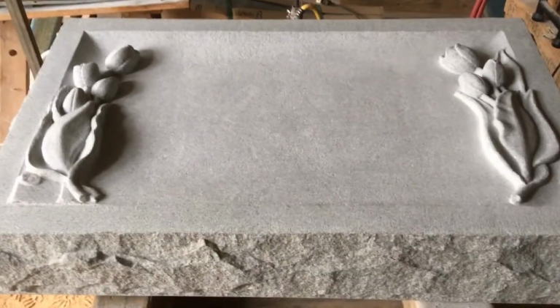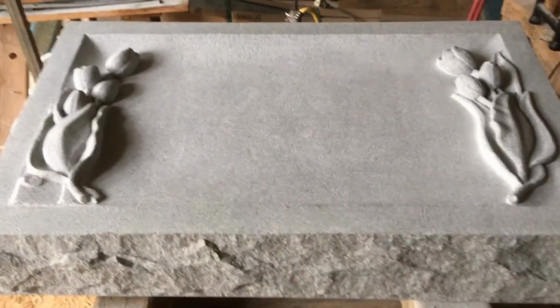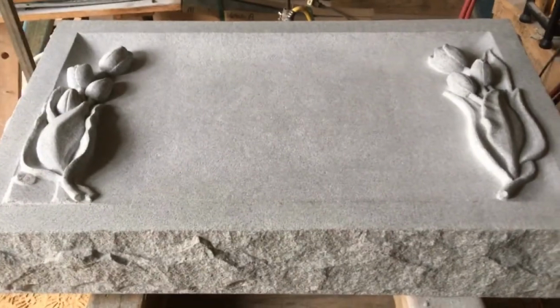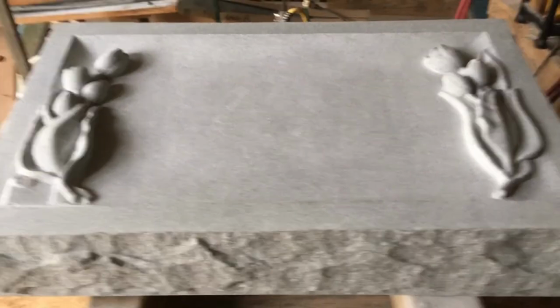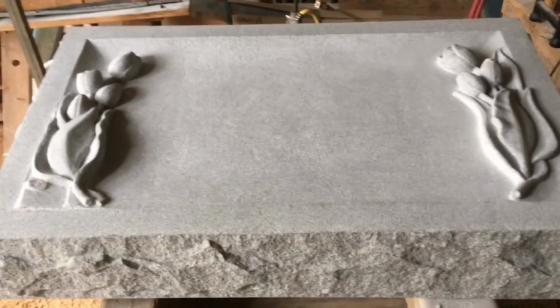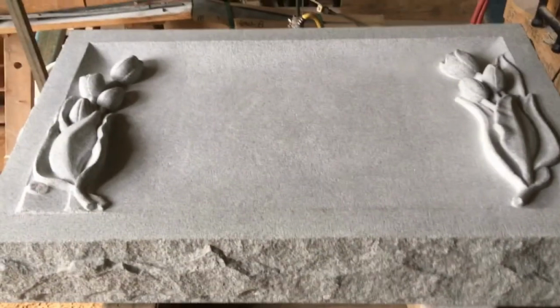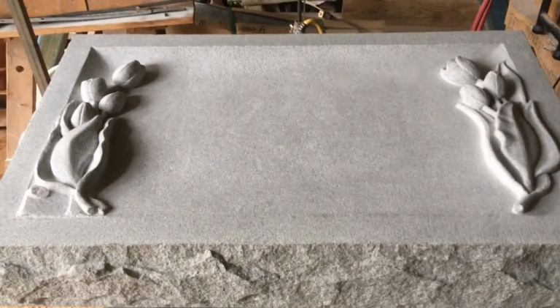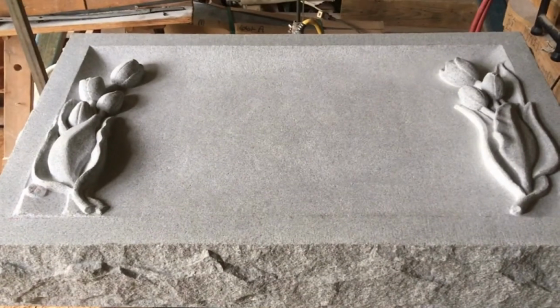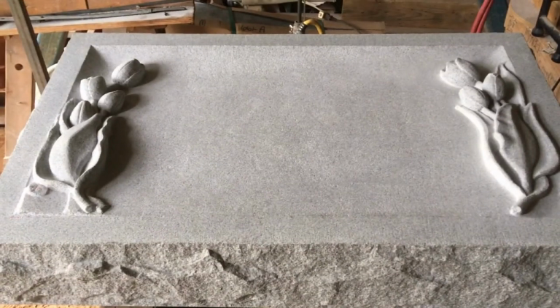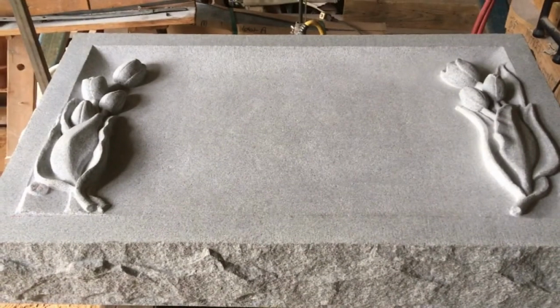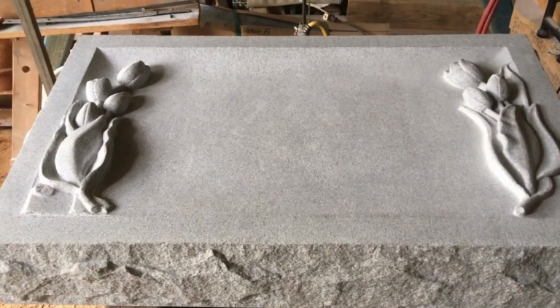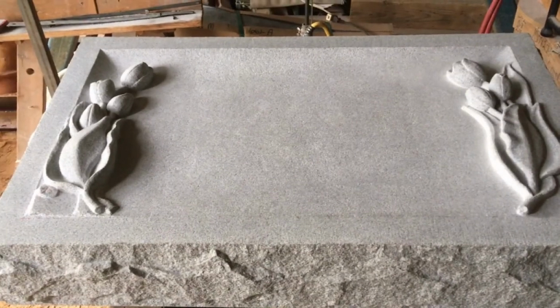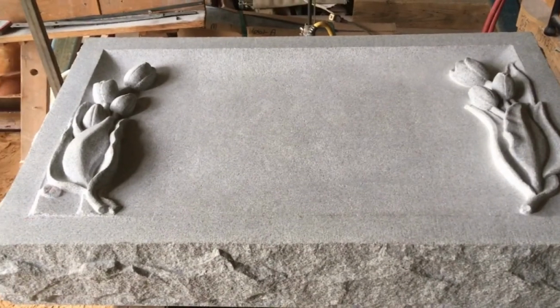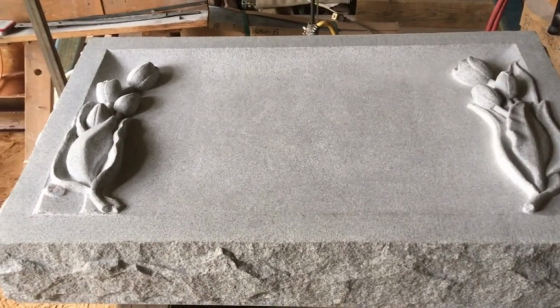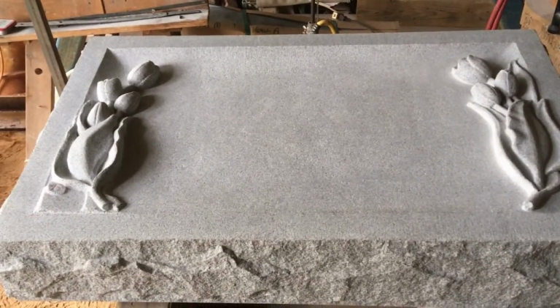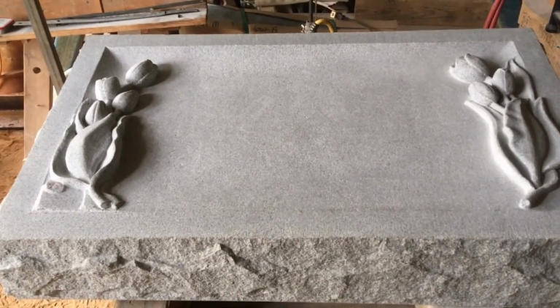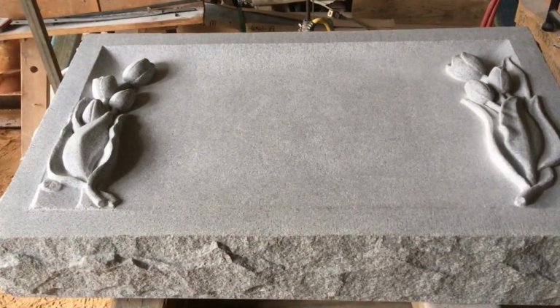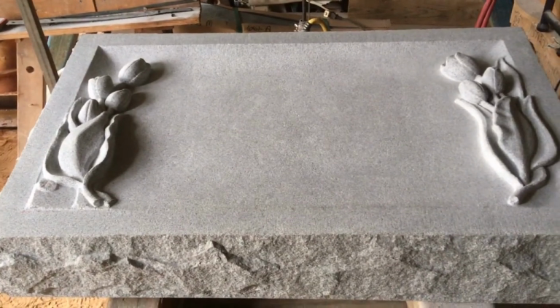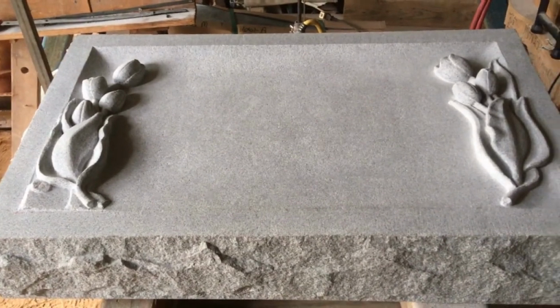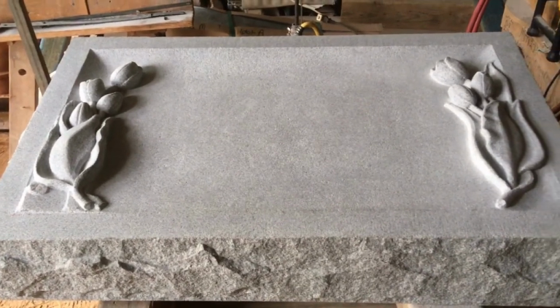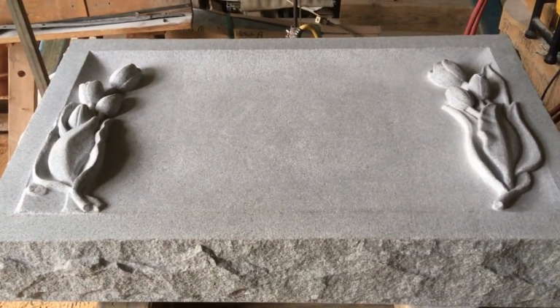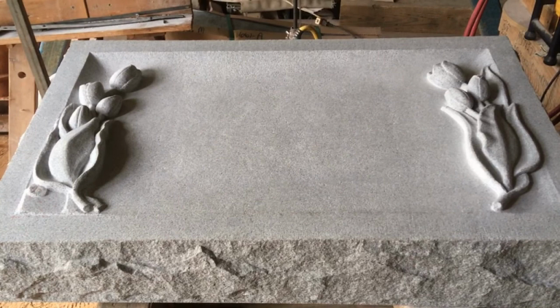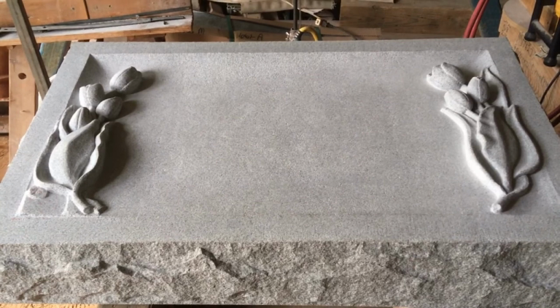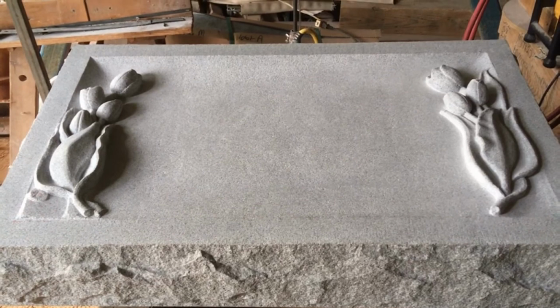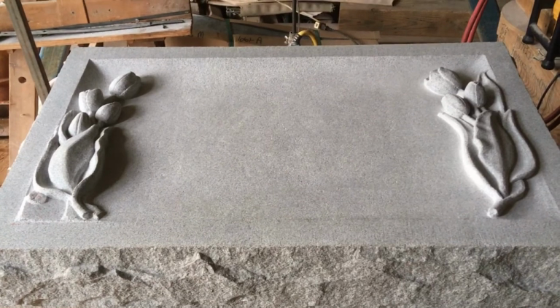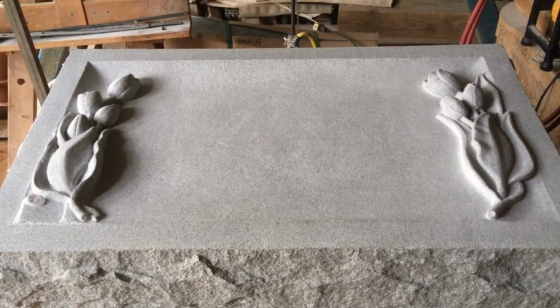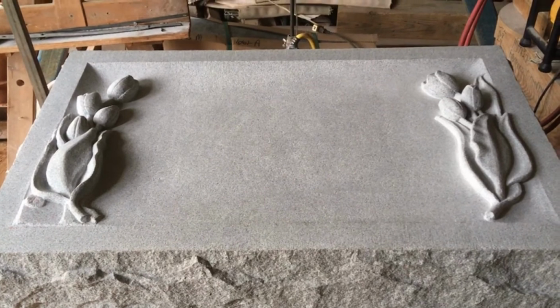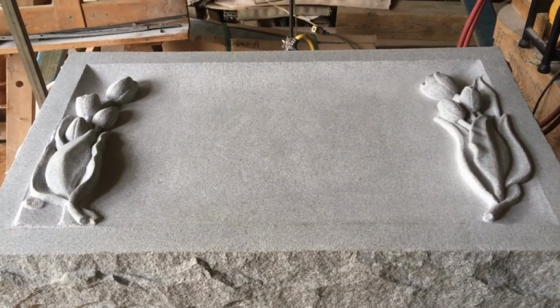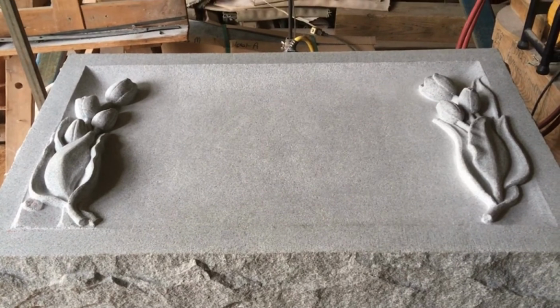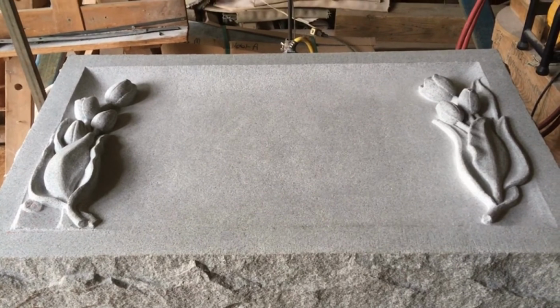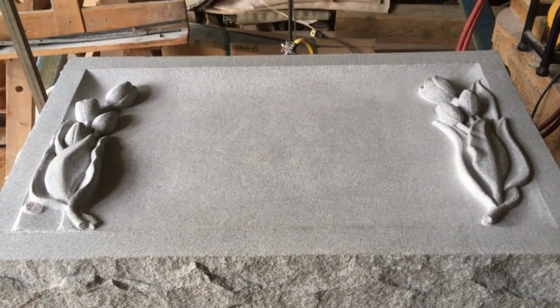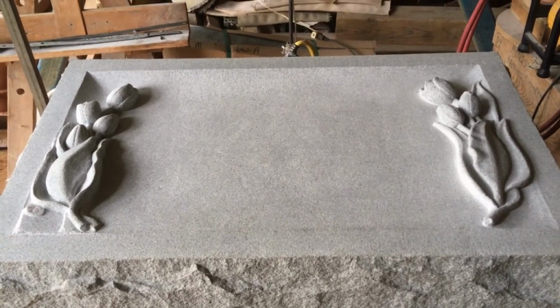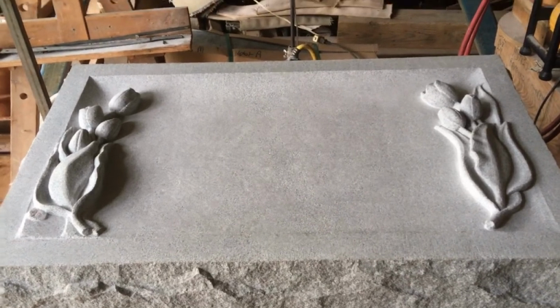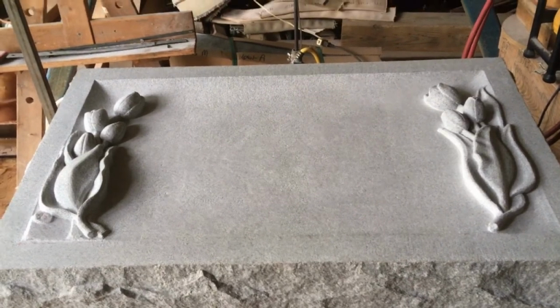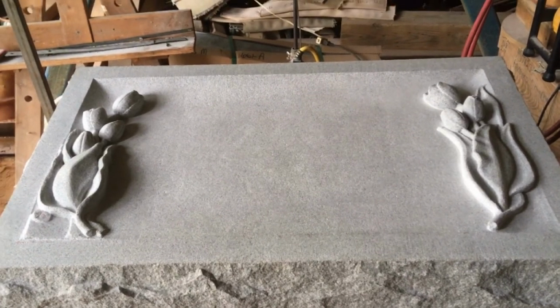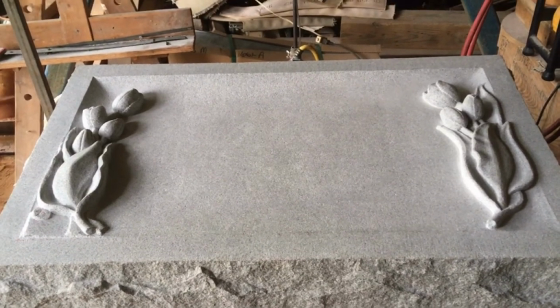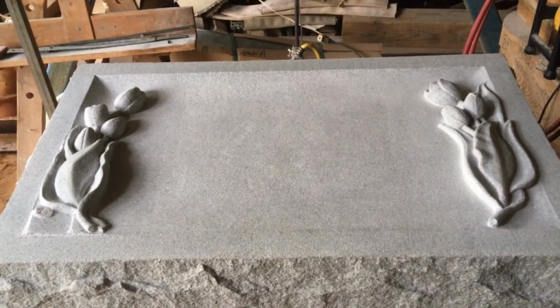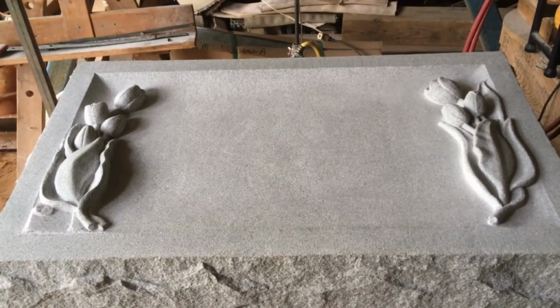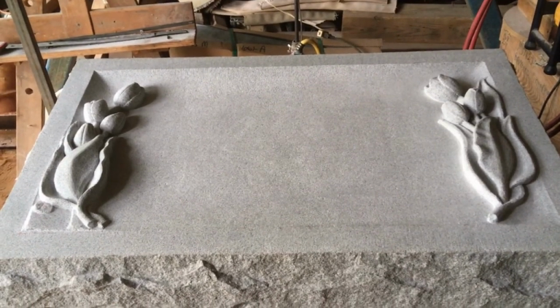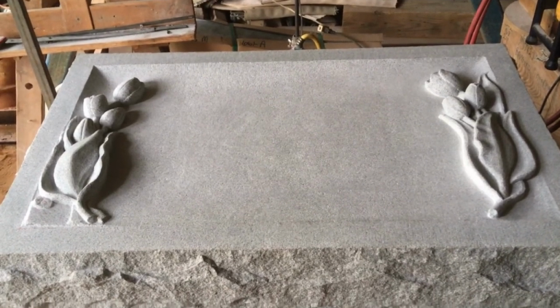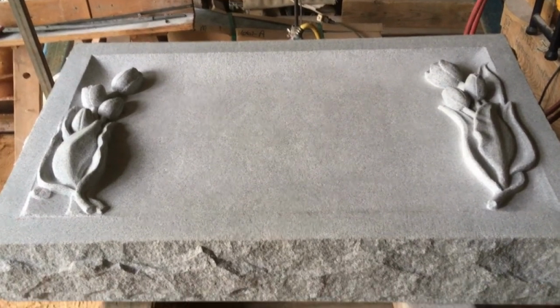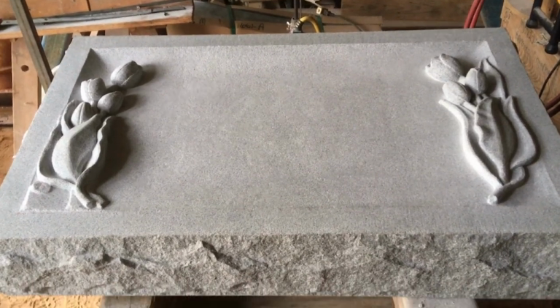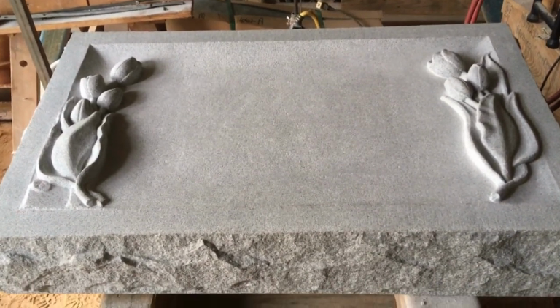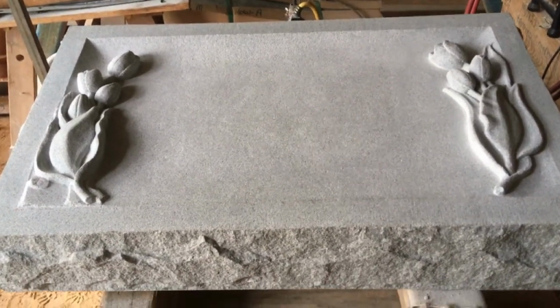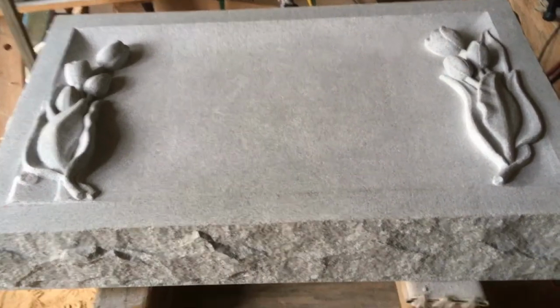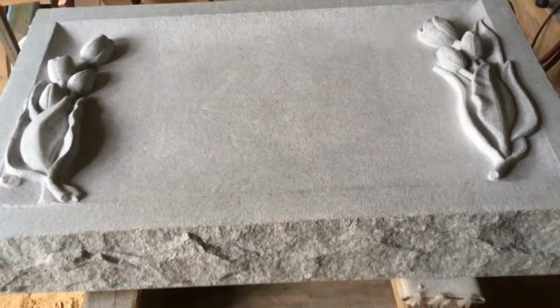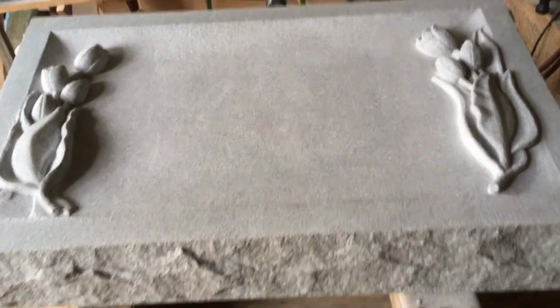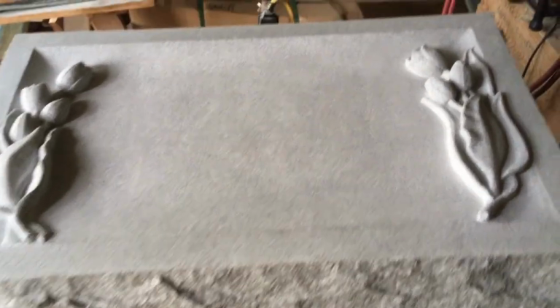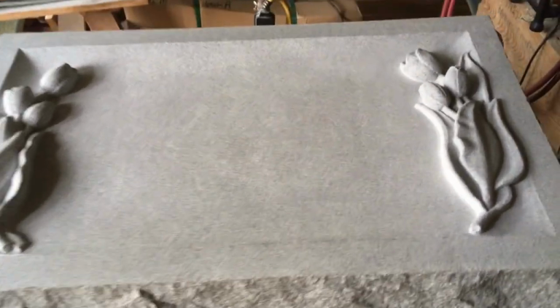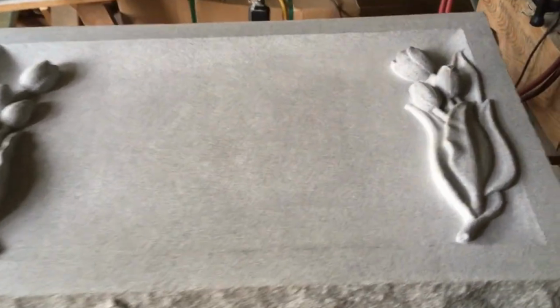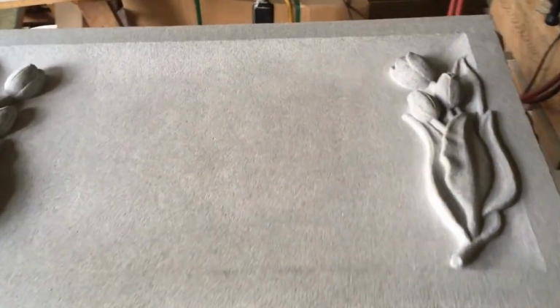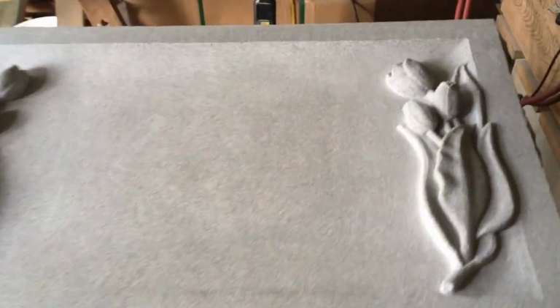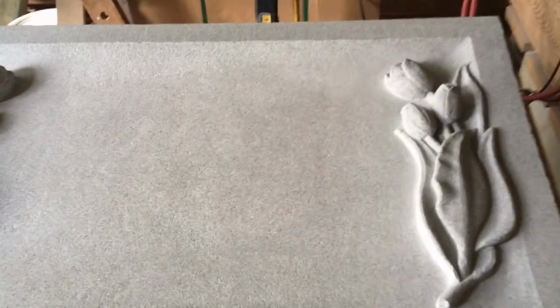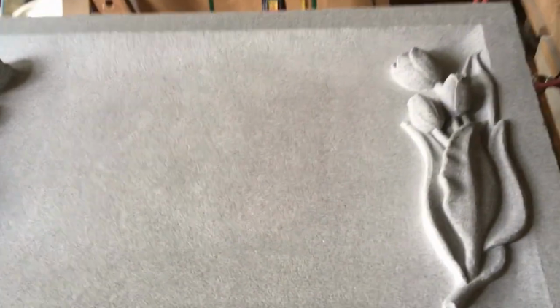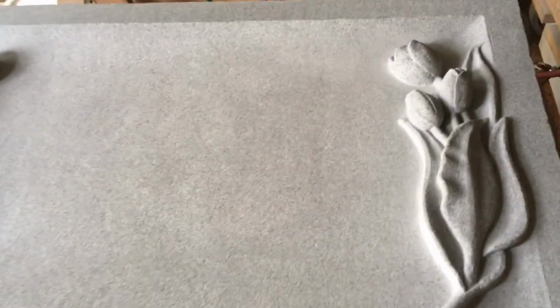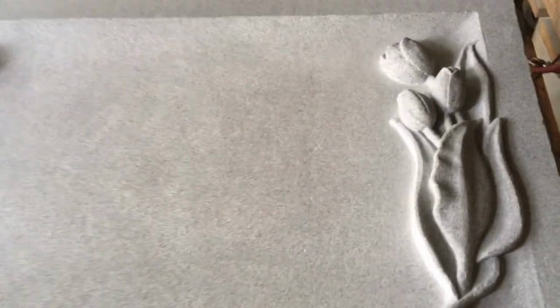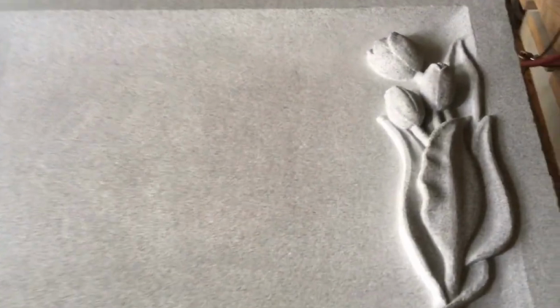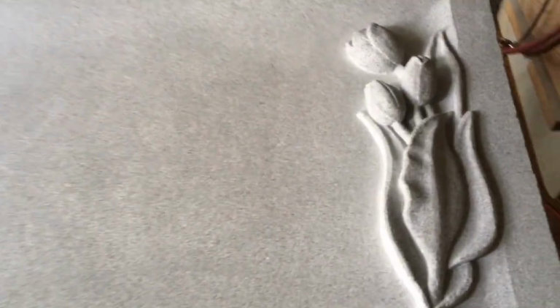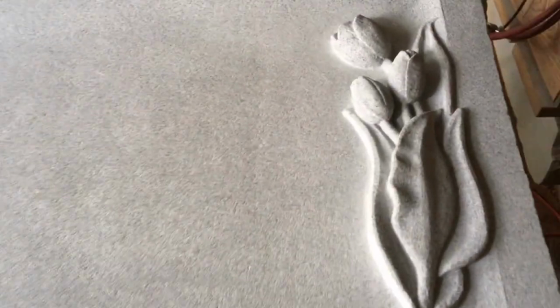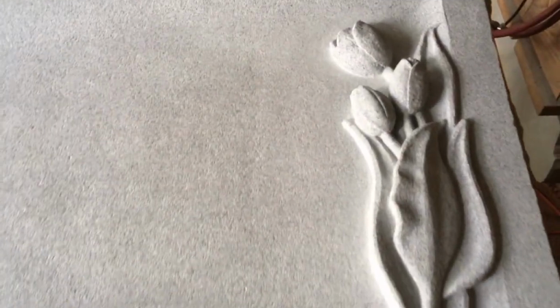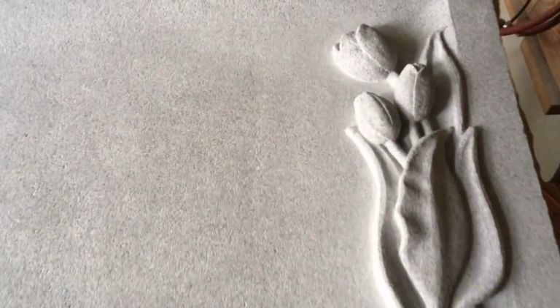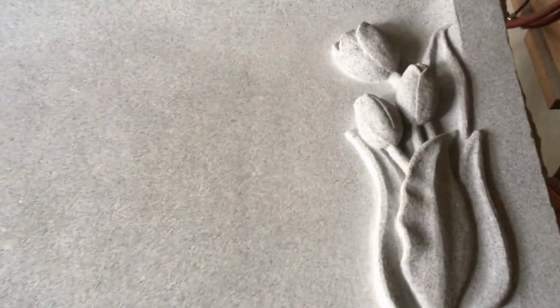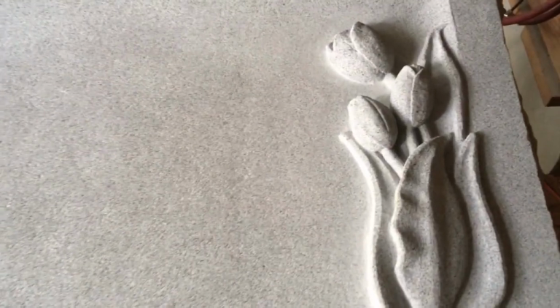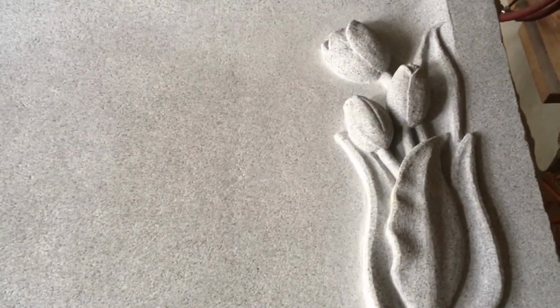Once again, my name's Clint Button here at Carolina Sculpture Studio. I've been carving some tulips on a Belvin — a nice piece of Georgia blue. Thanks for stopping by.